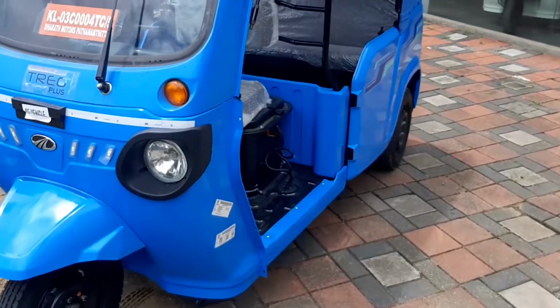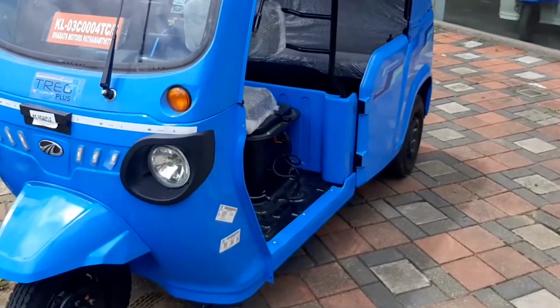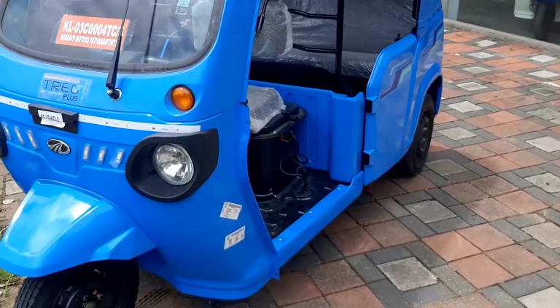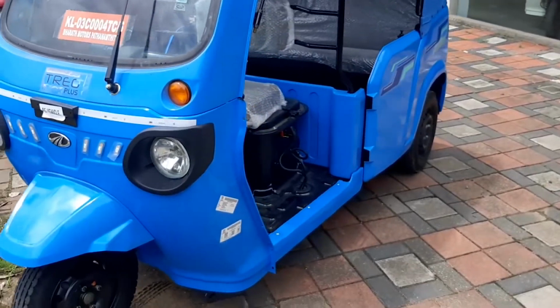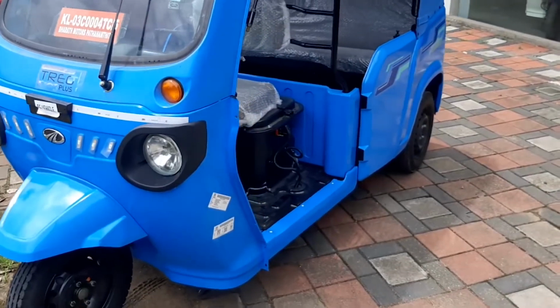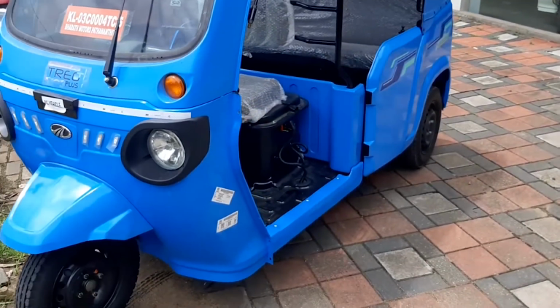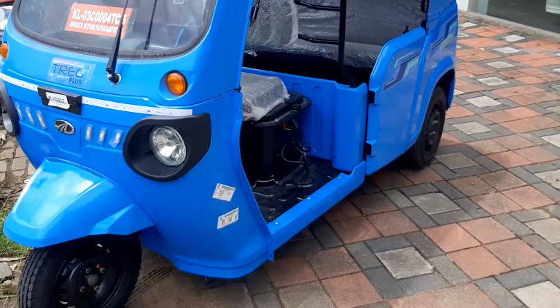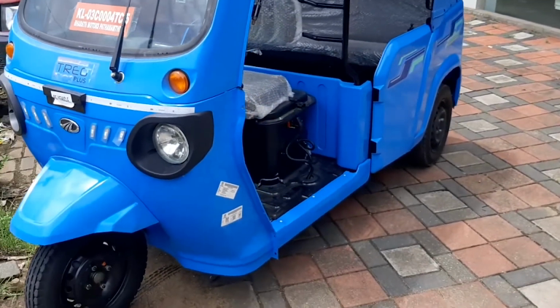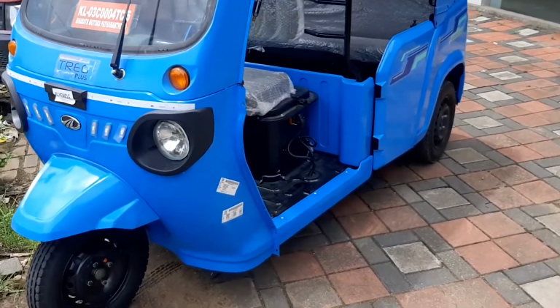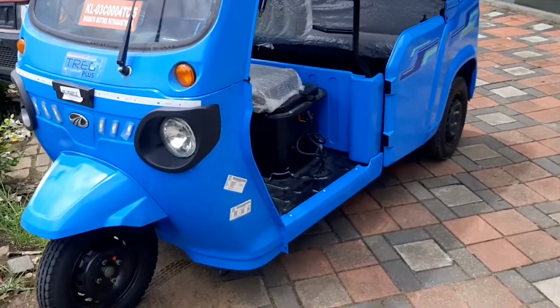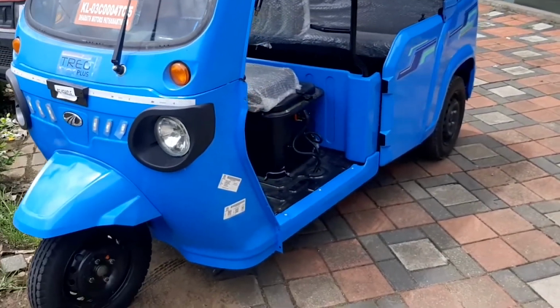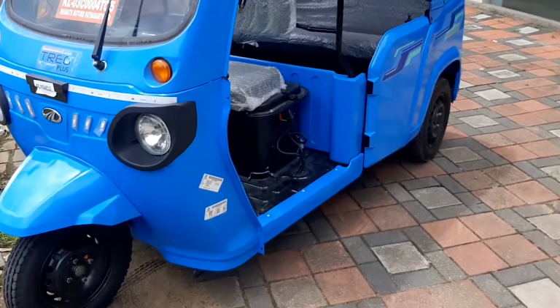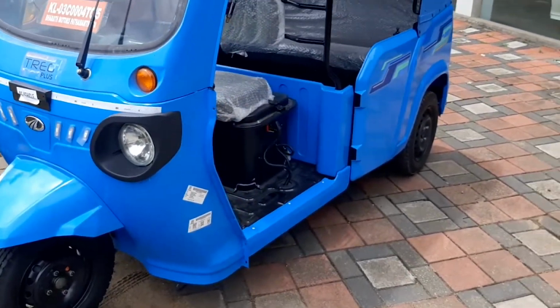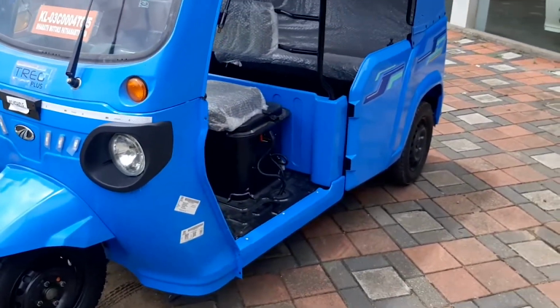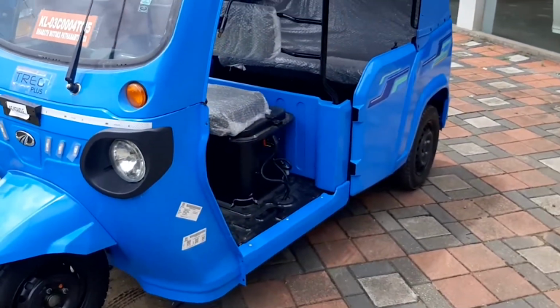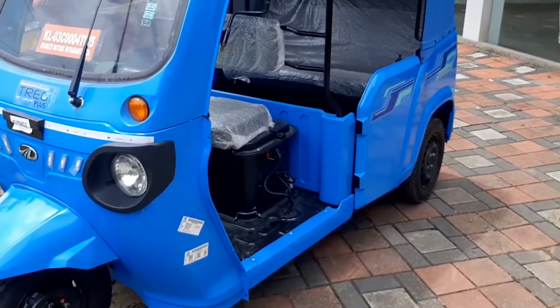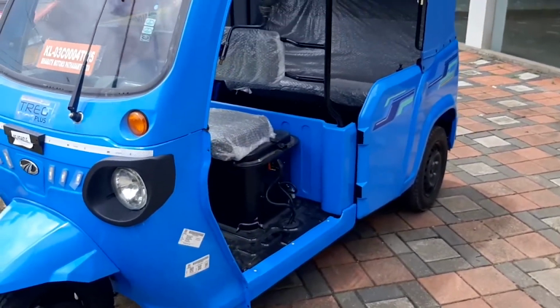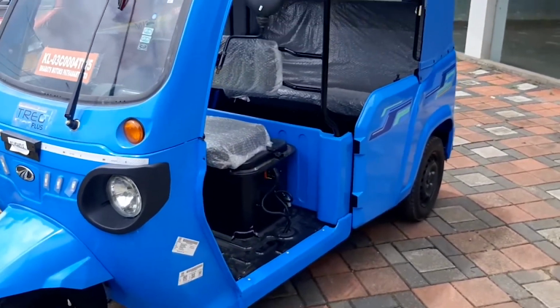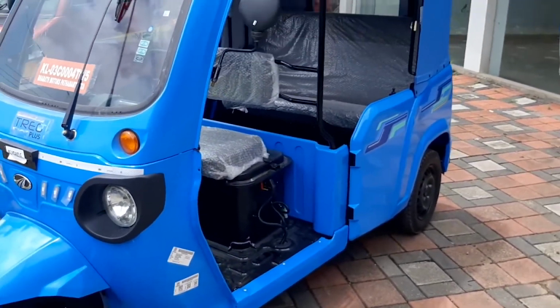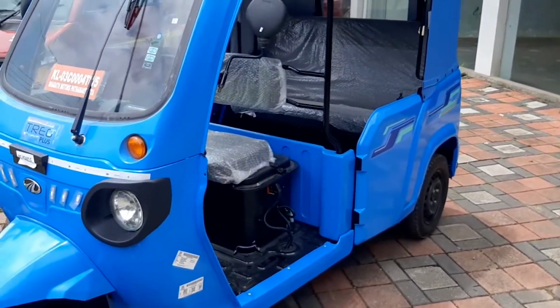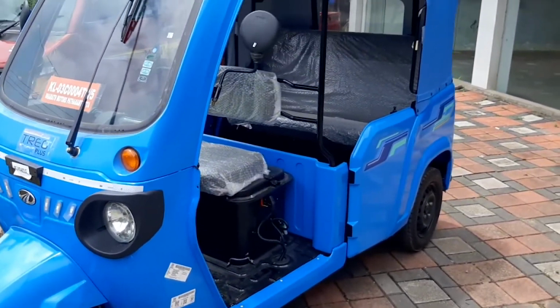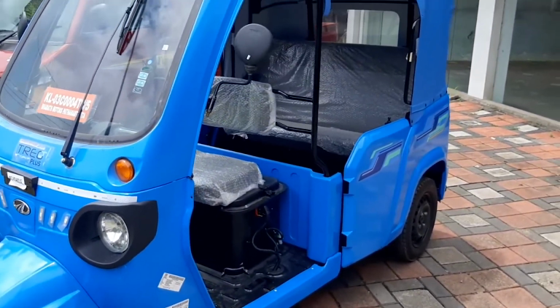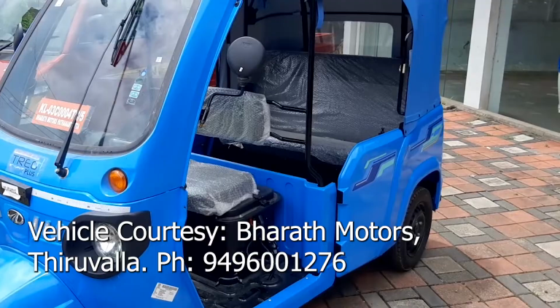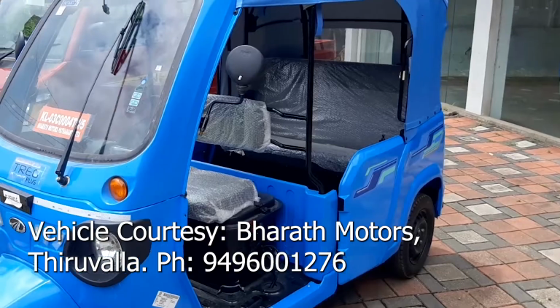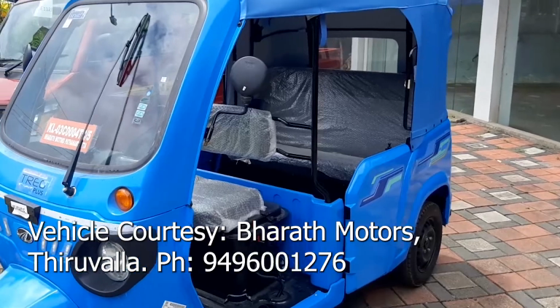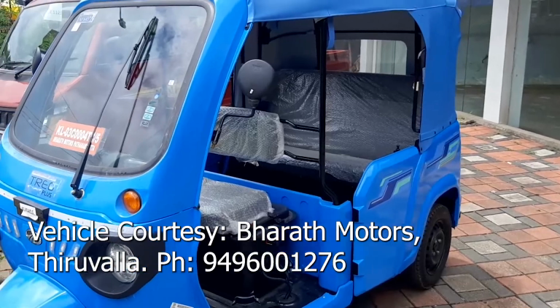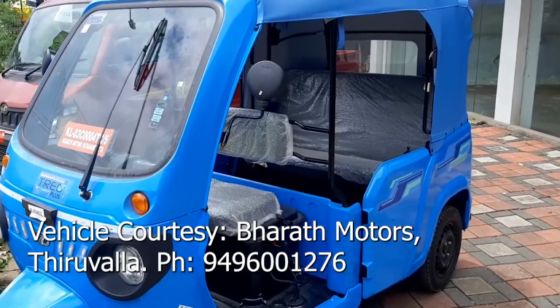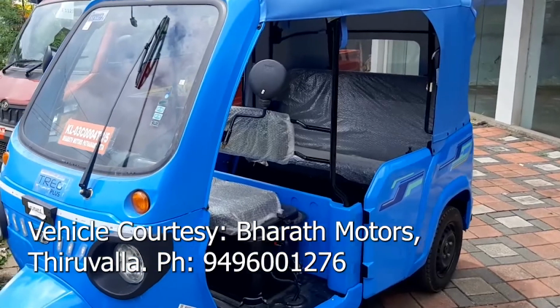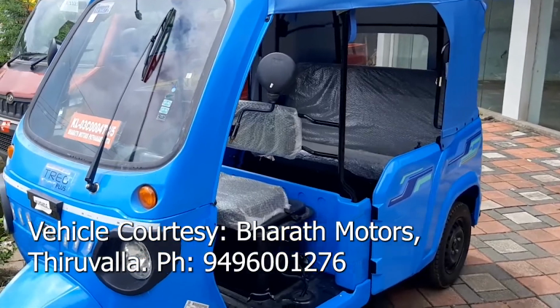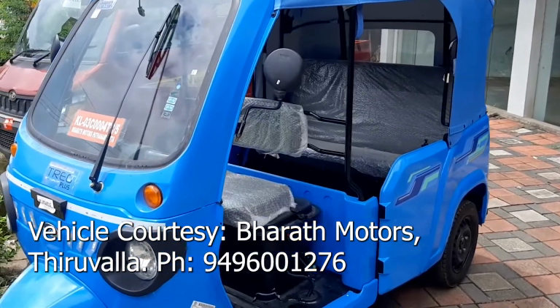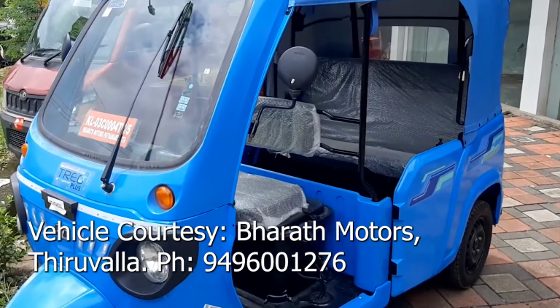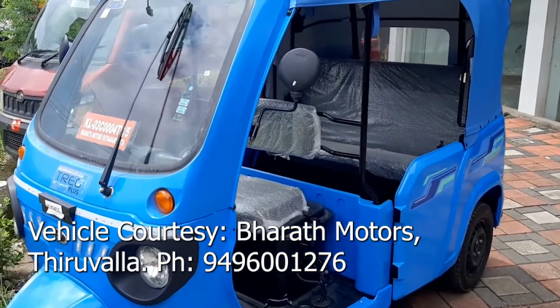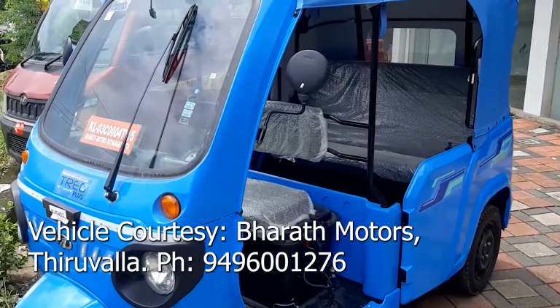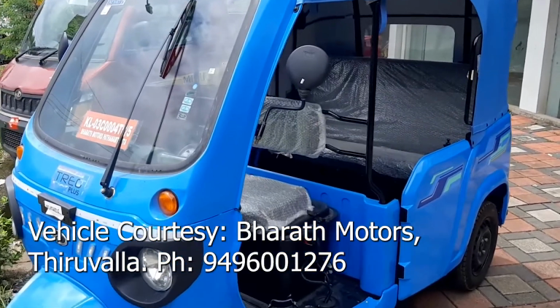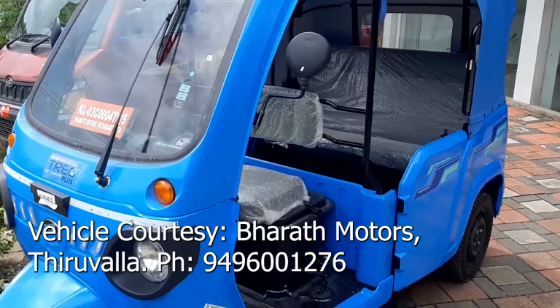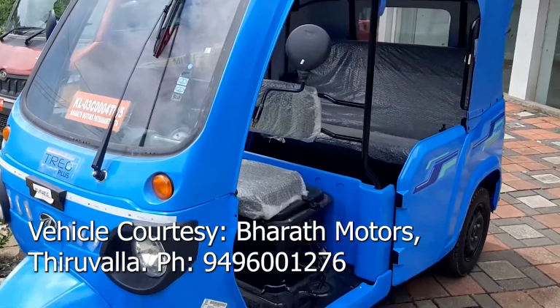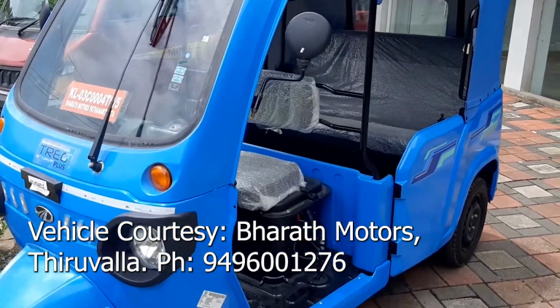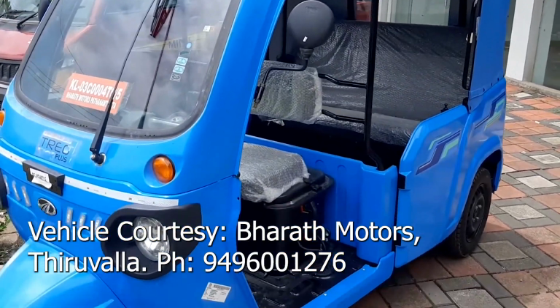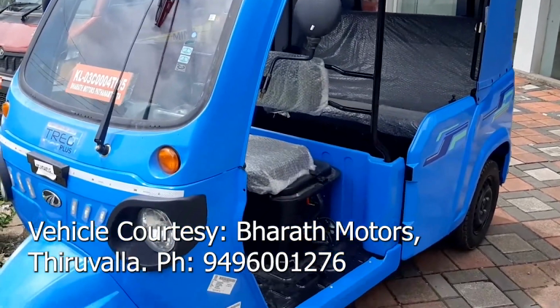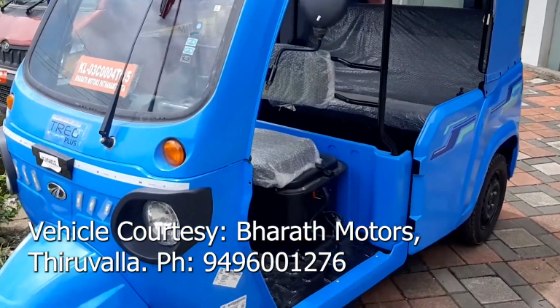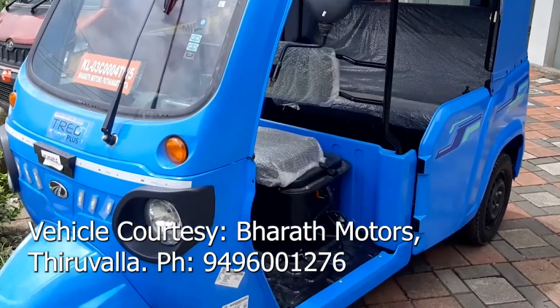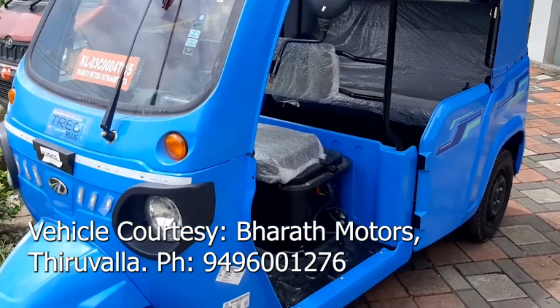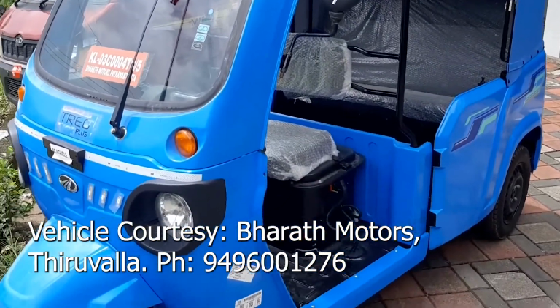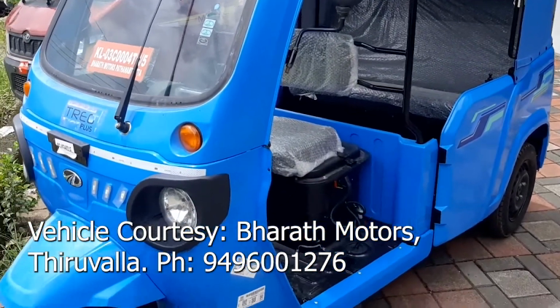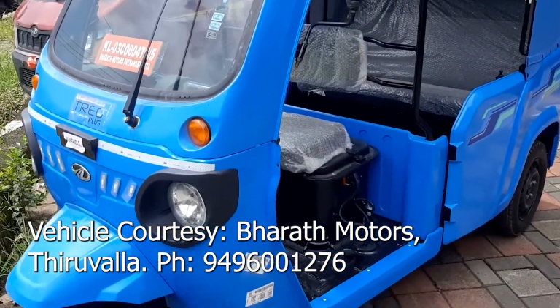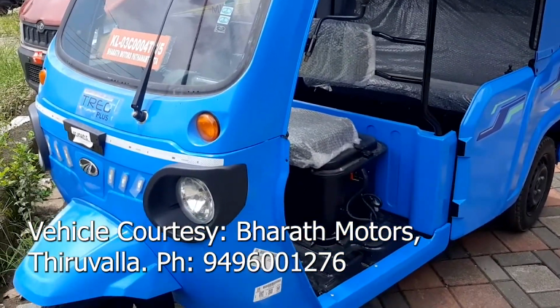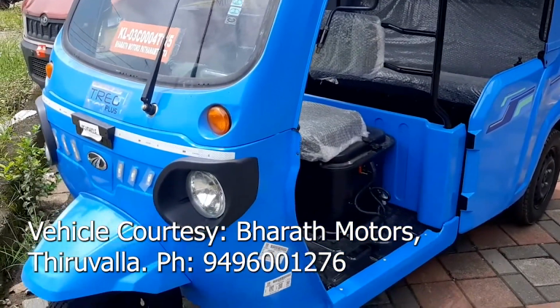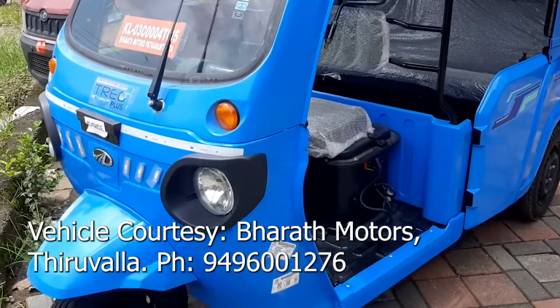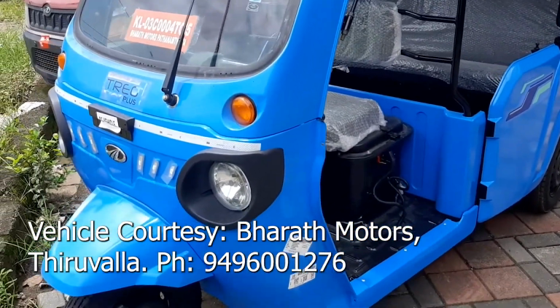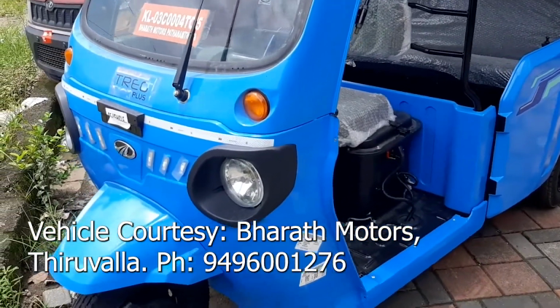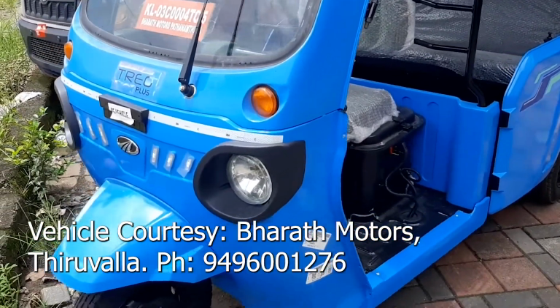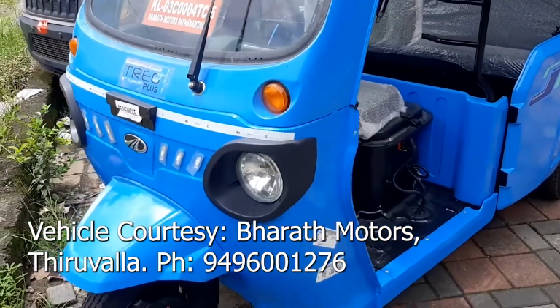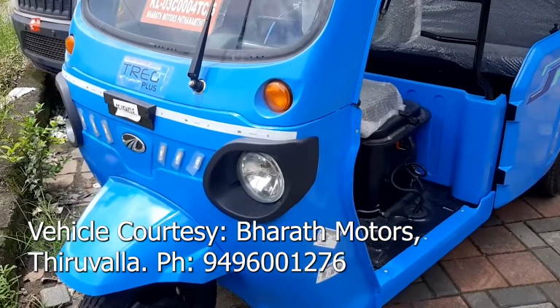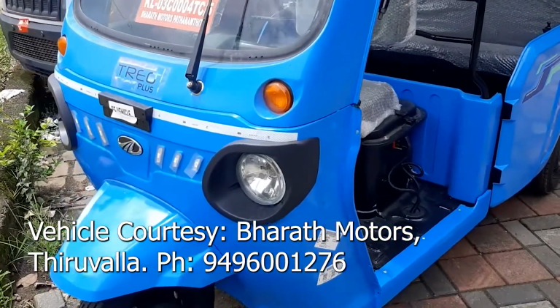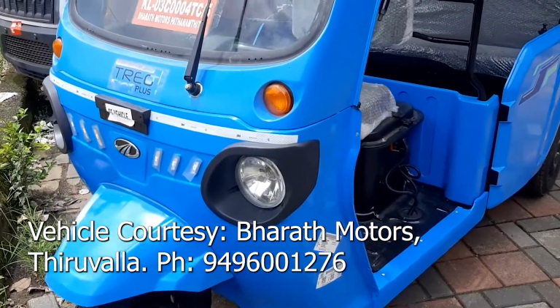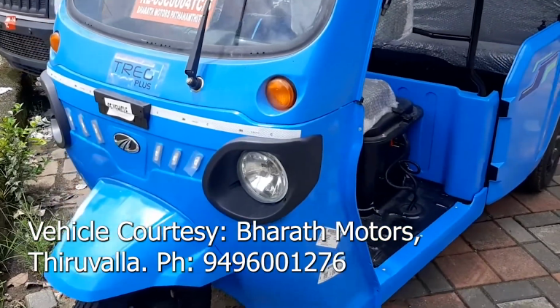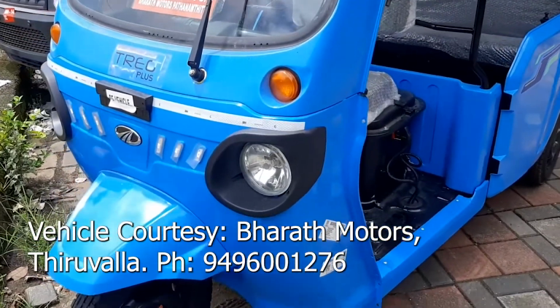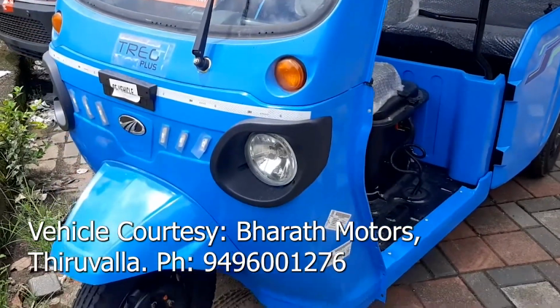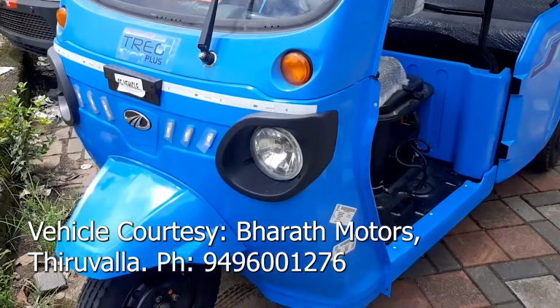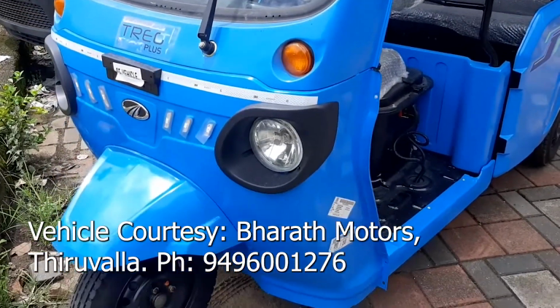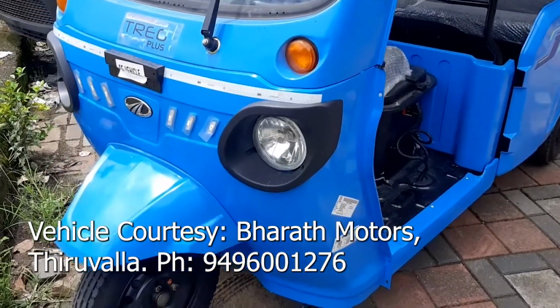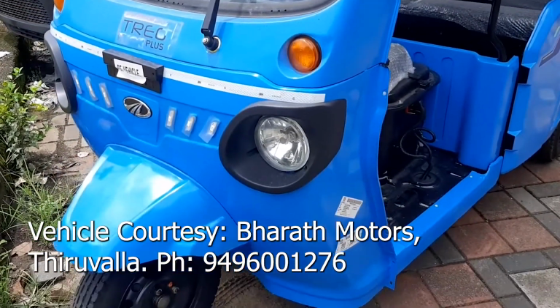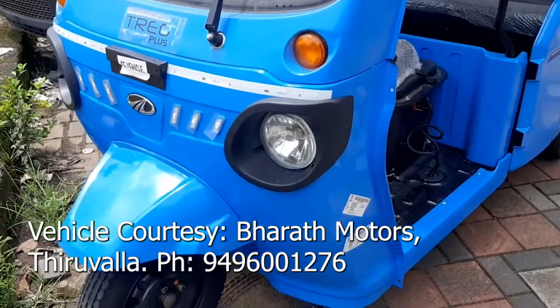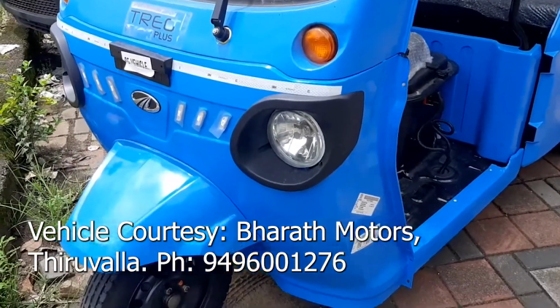Mahindra offers a warranty of 5 years or 1,20,000 km on the new Trio Plus electric auto rickshaw.